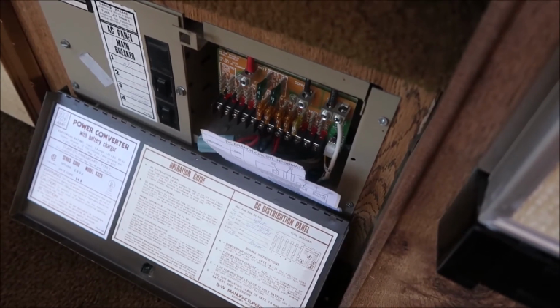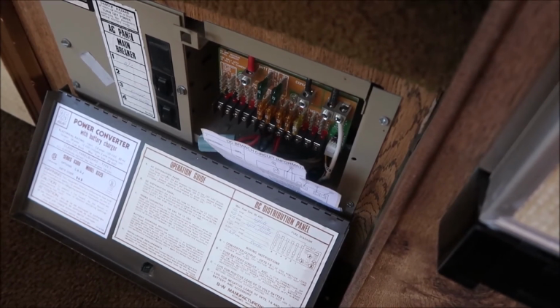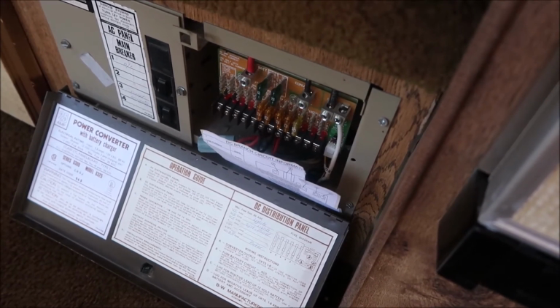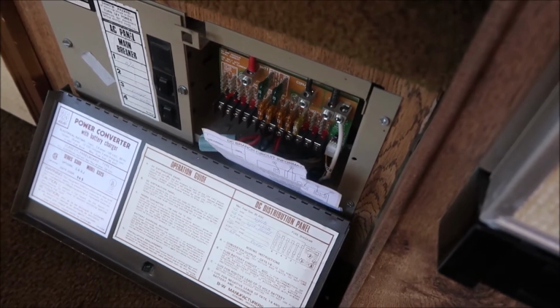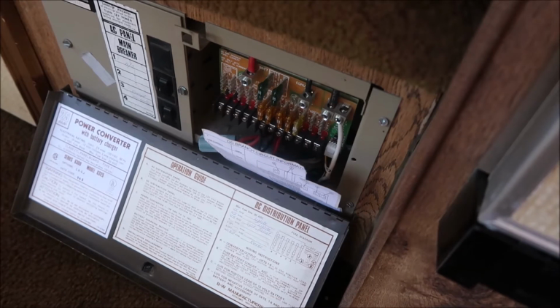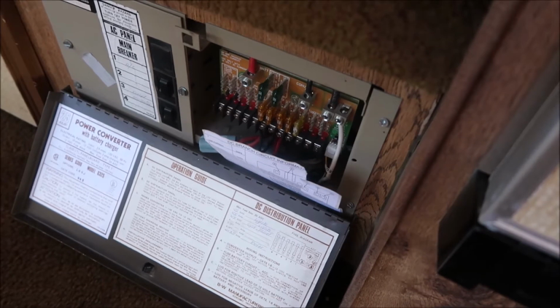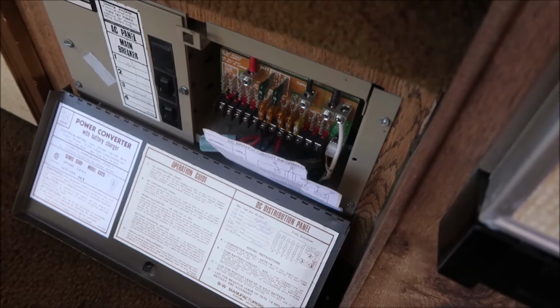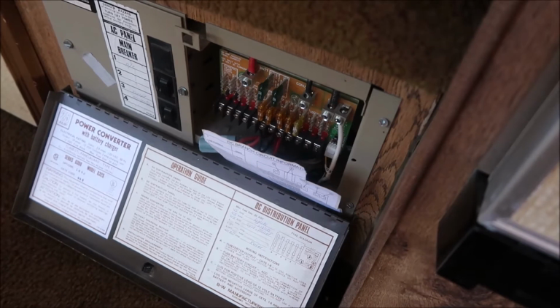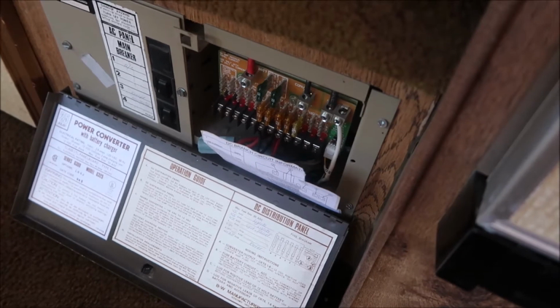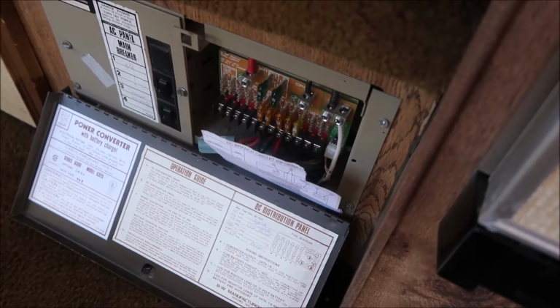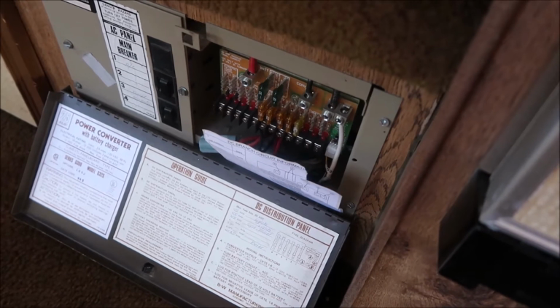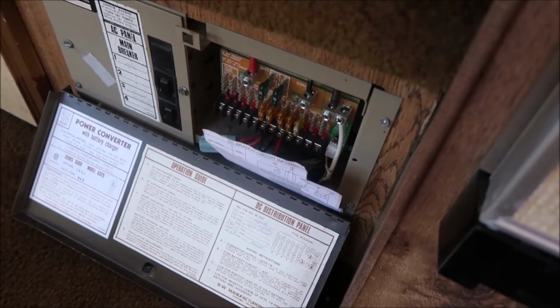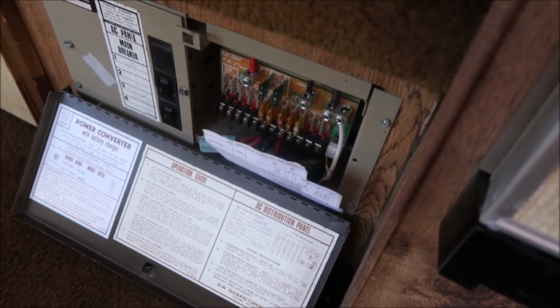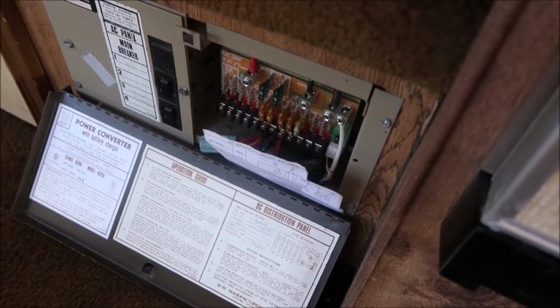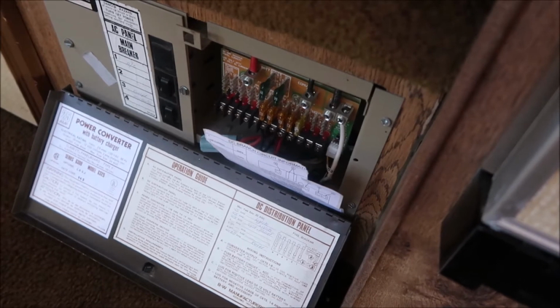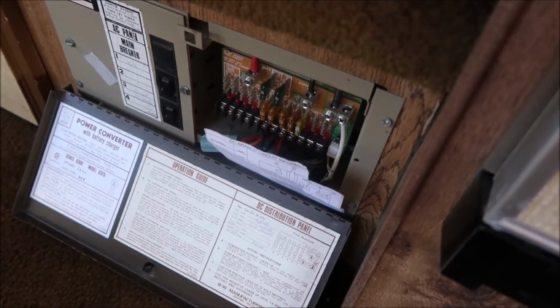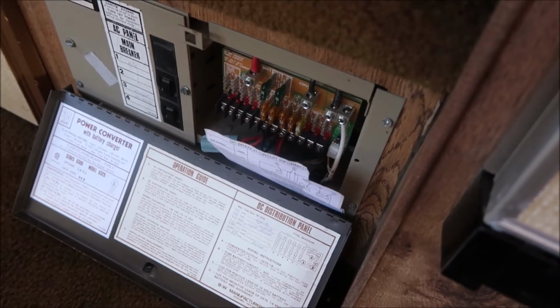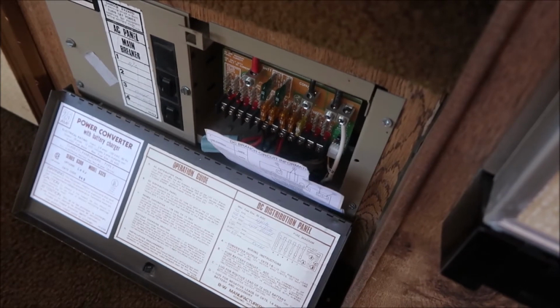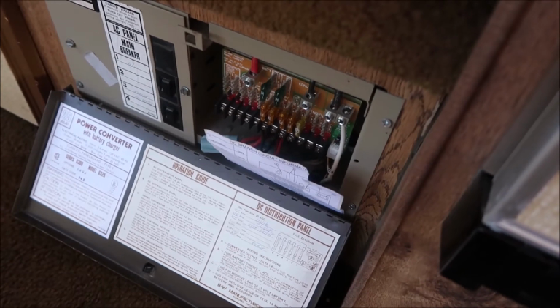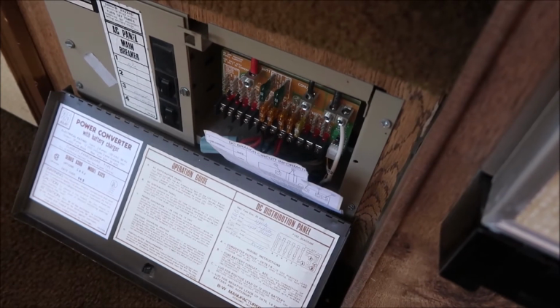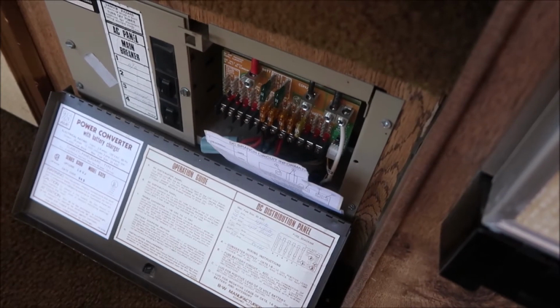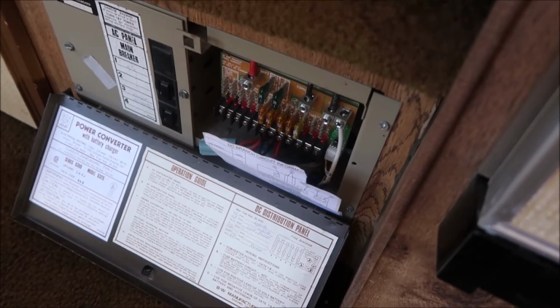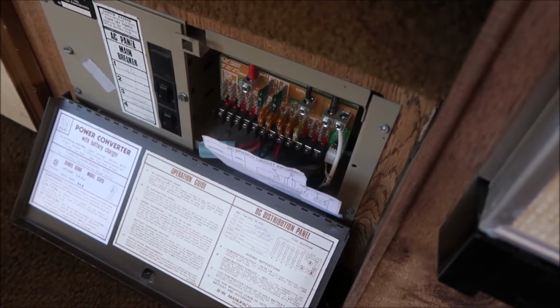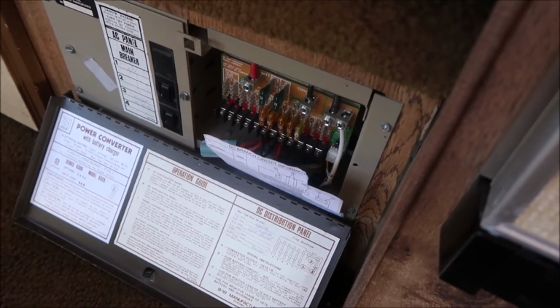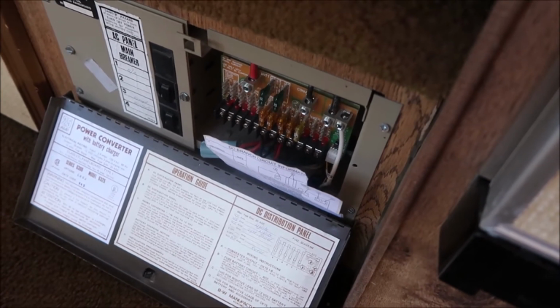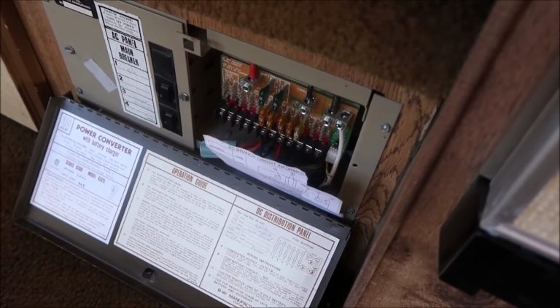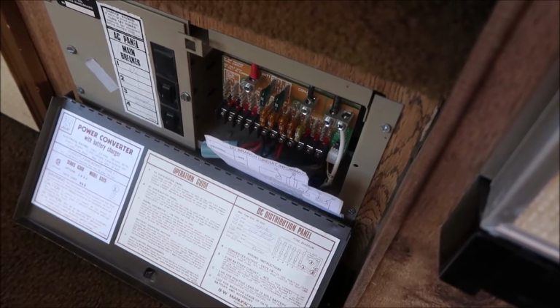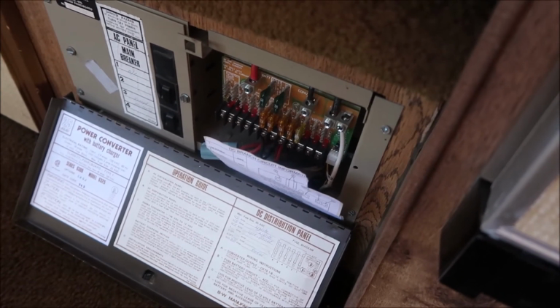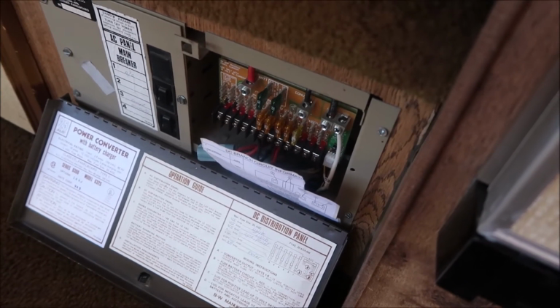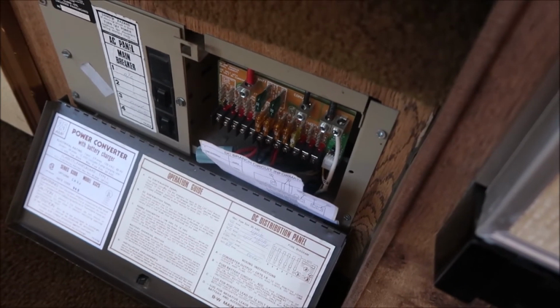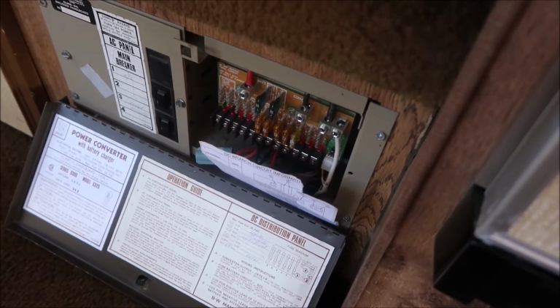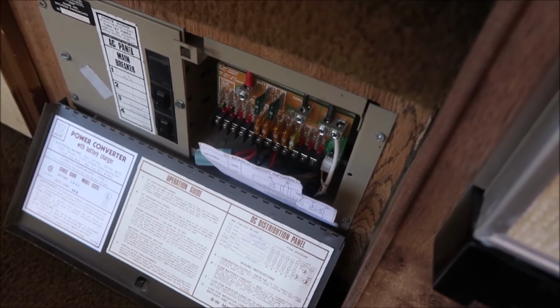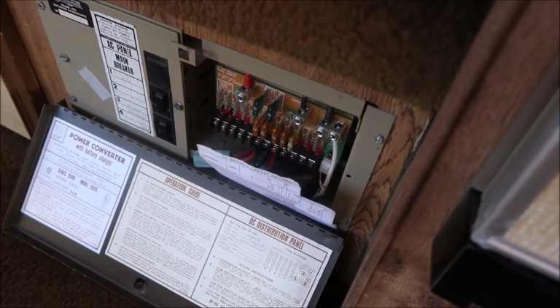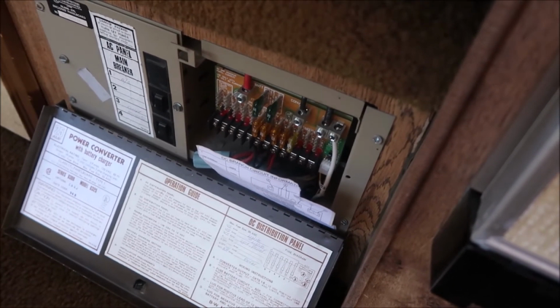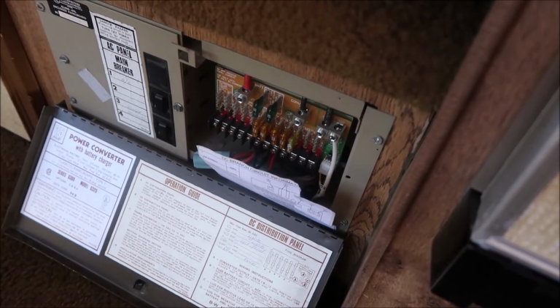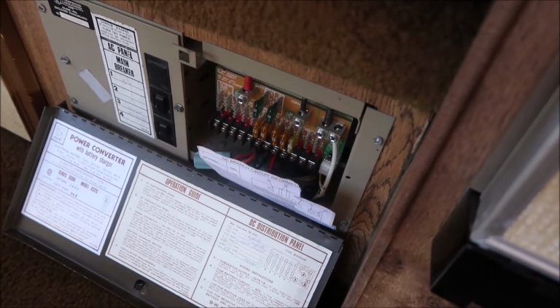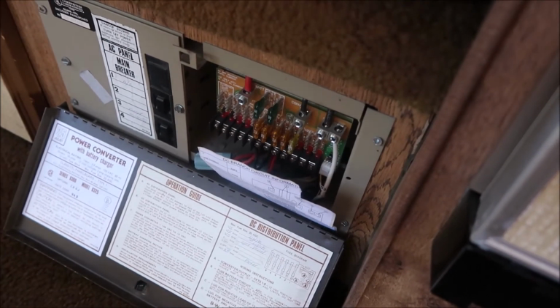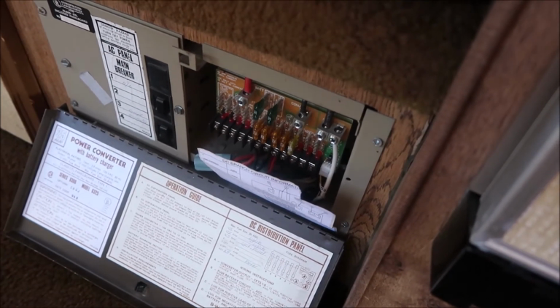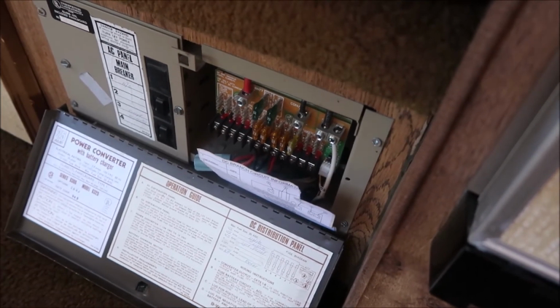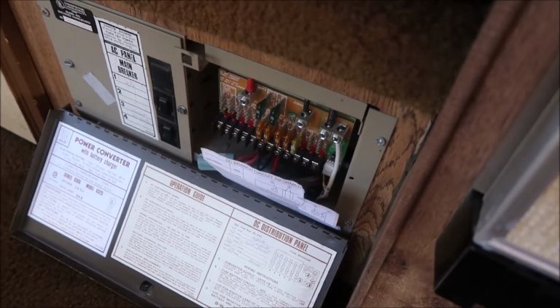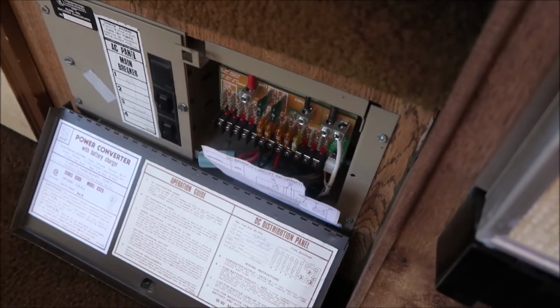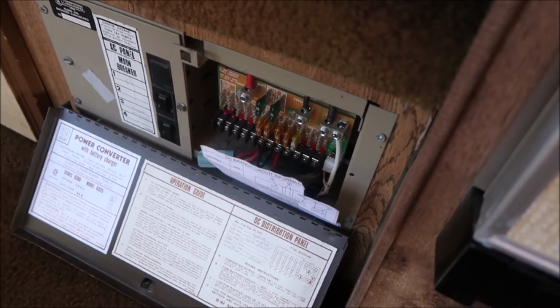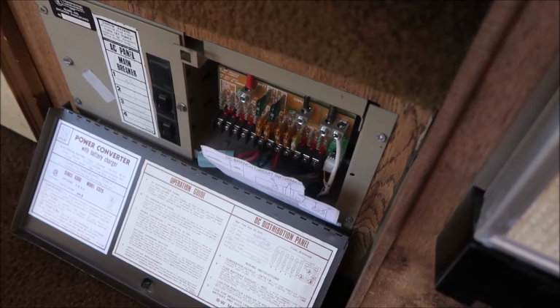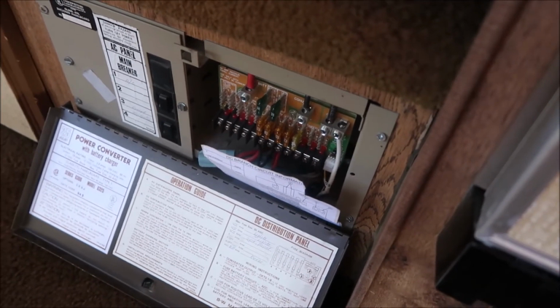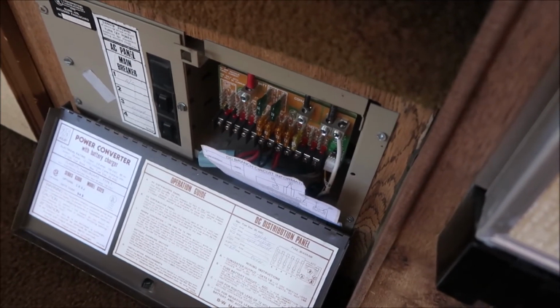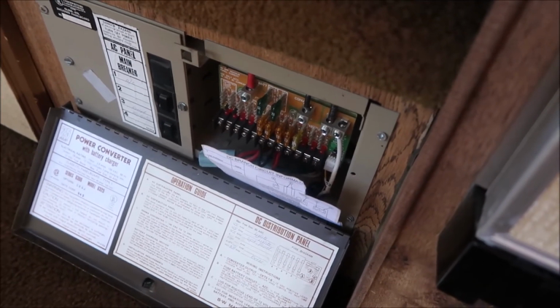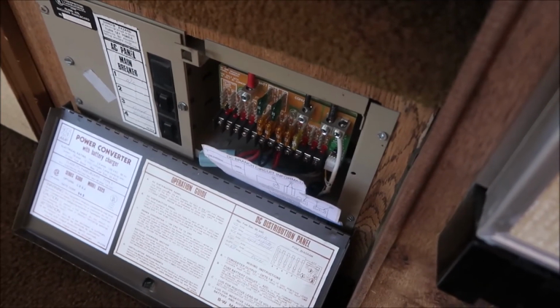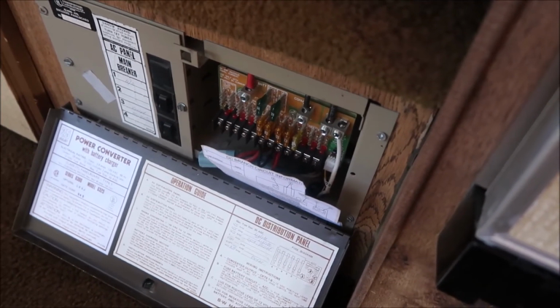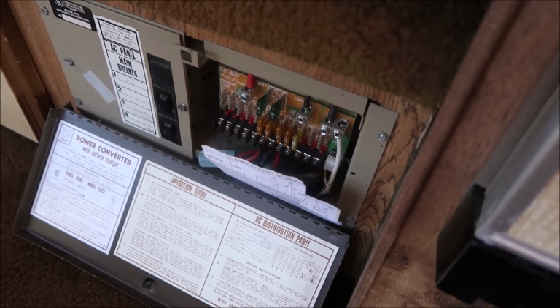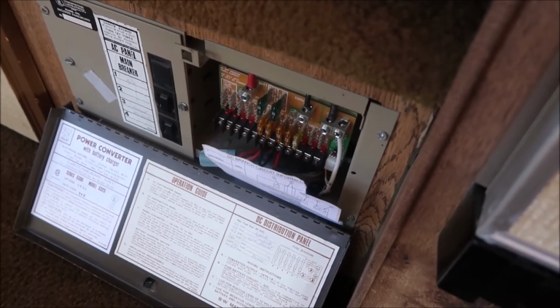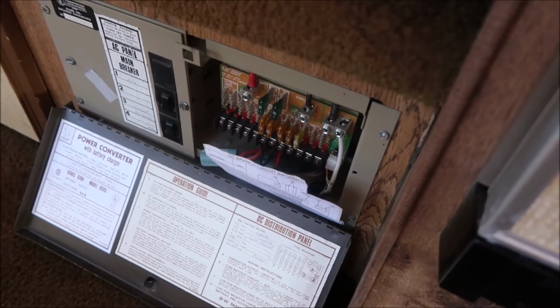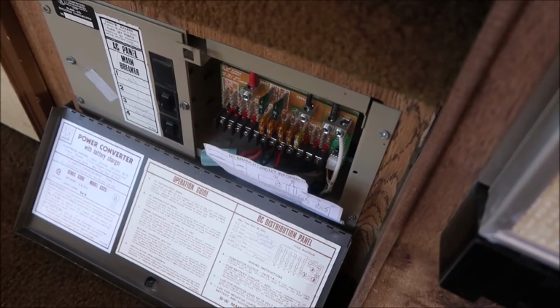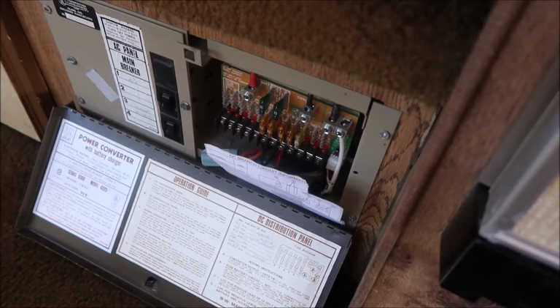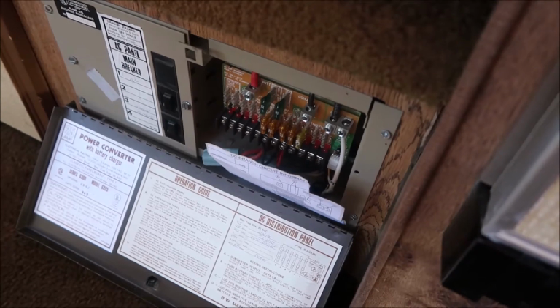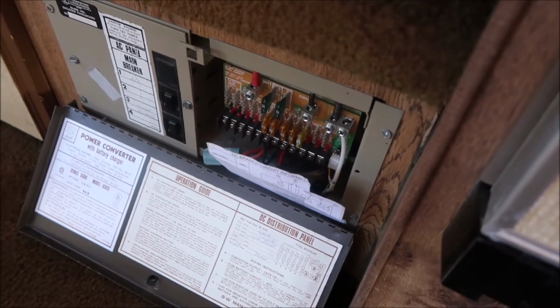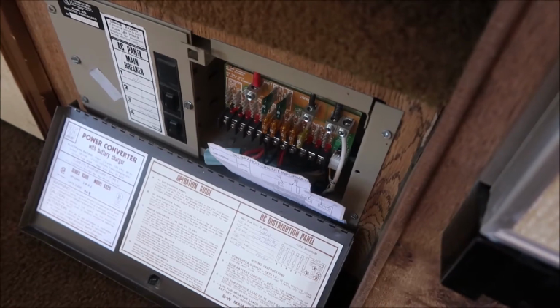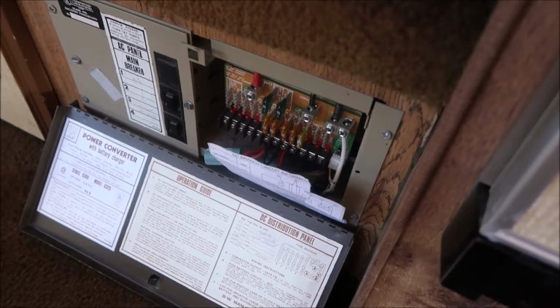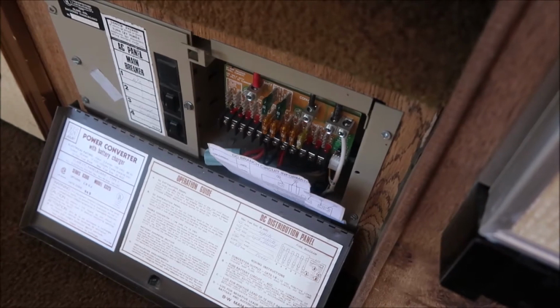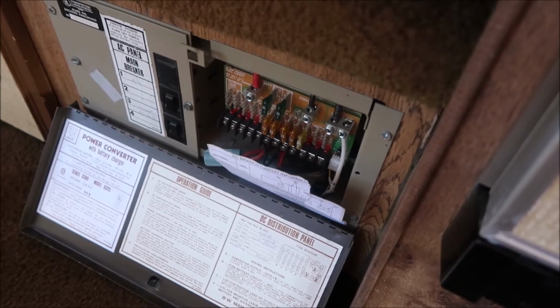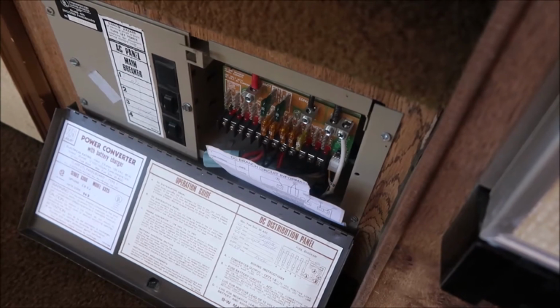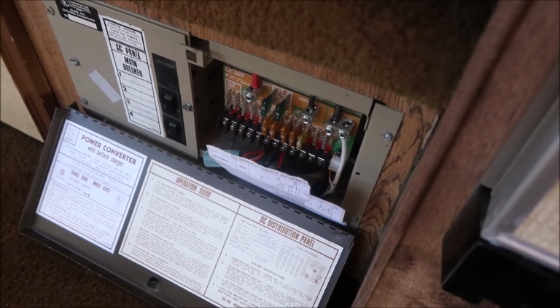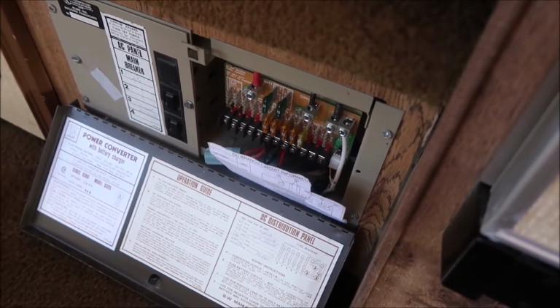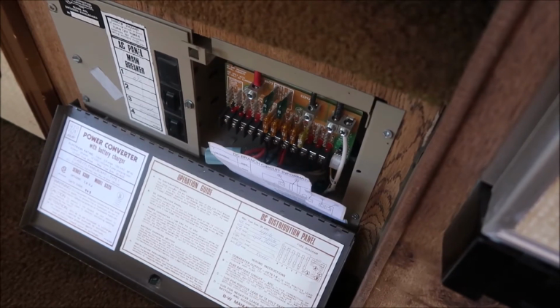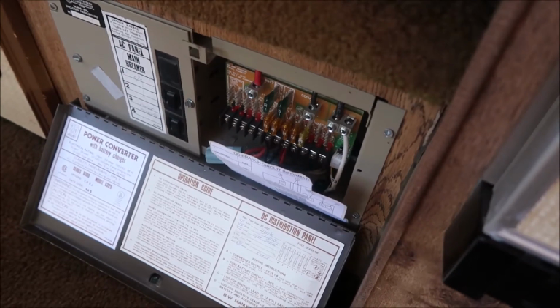It never overcharges and it doesn't undercharge — it keeps it just right. When I bought this RV it had a really old deep-cycle lead acid battery that was pretty much shot.